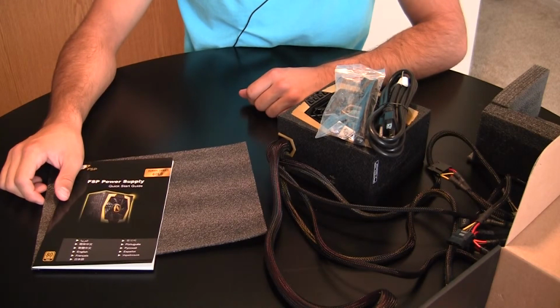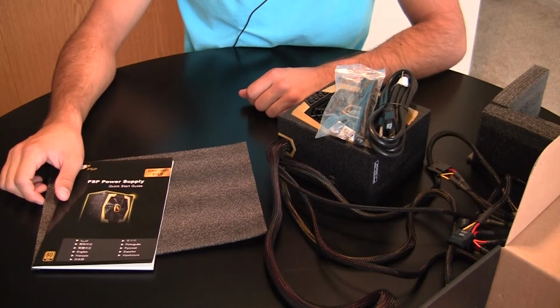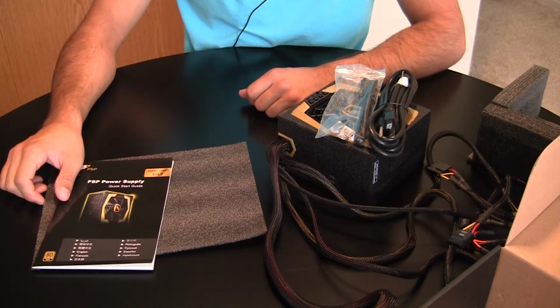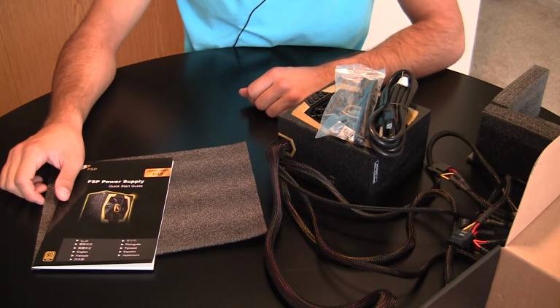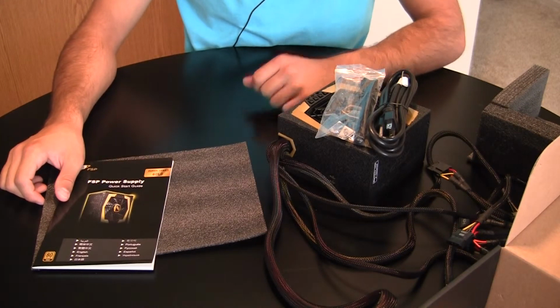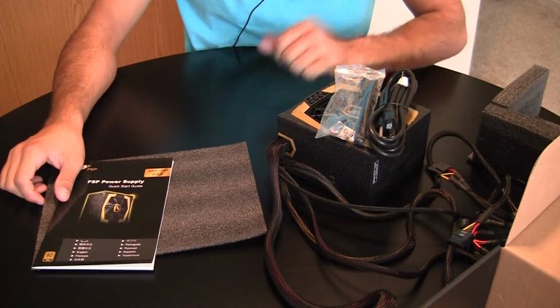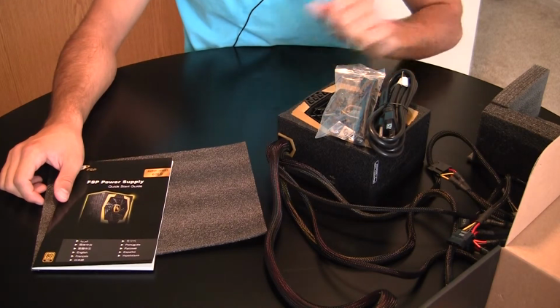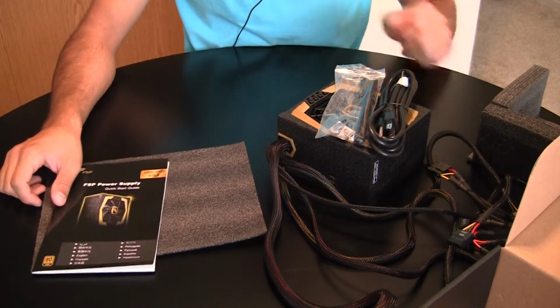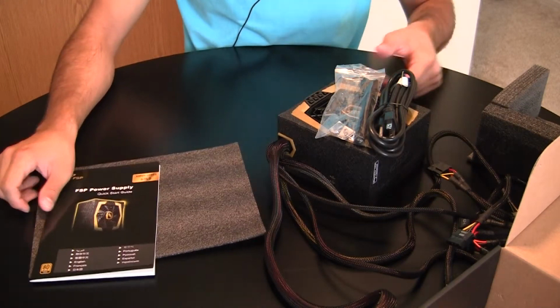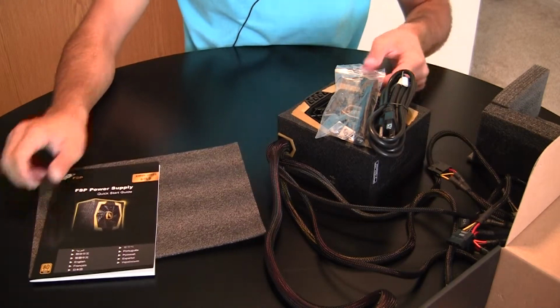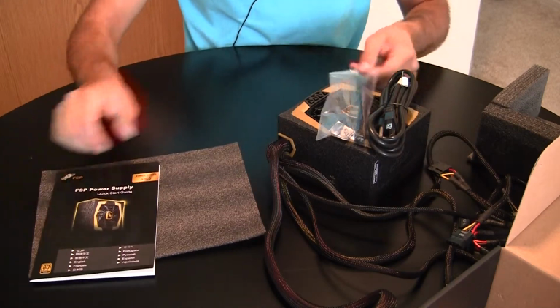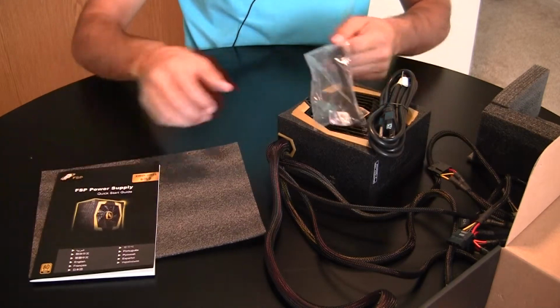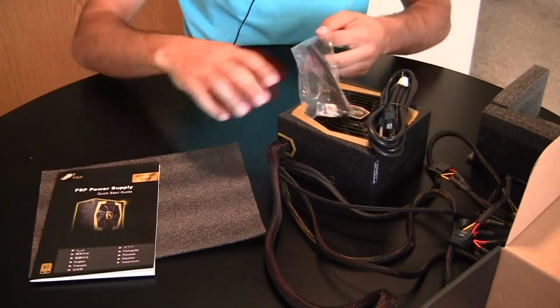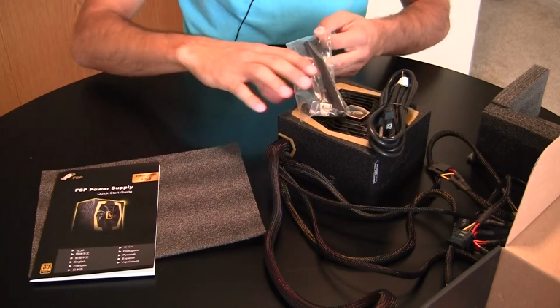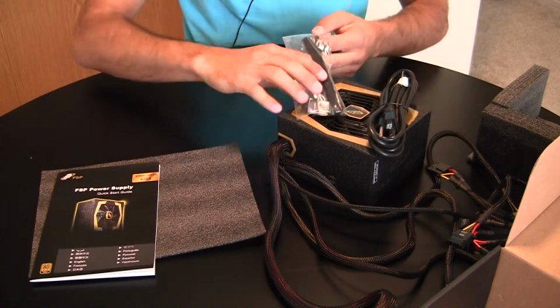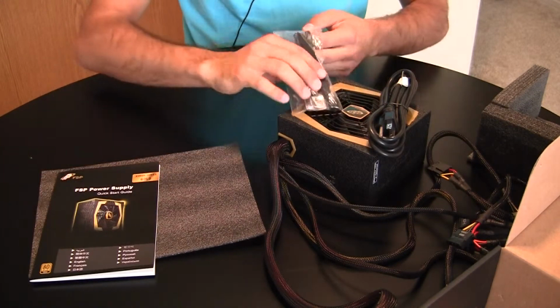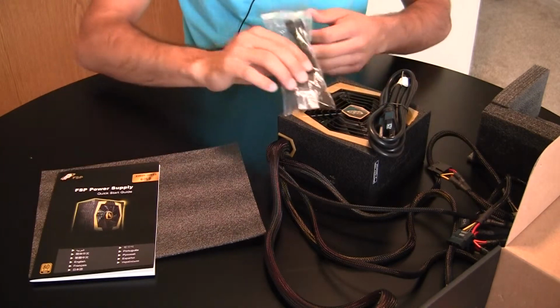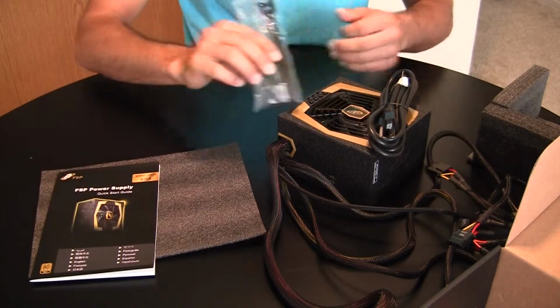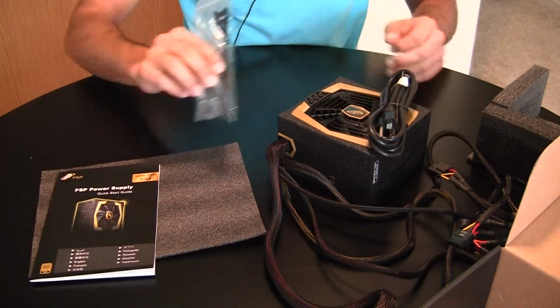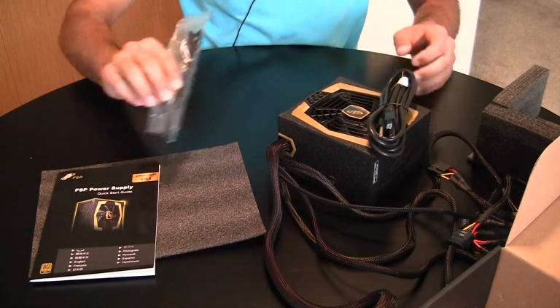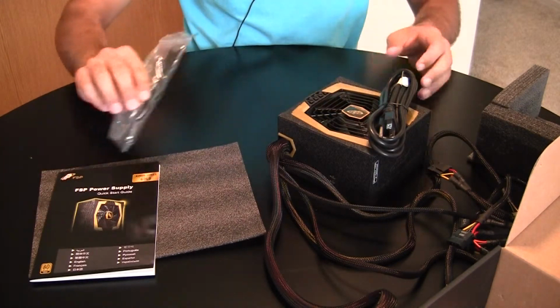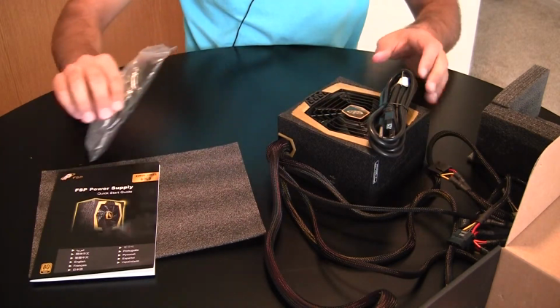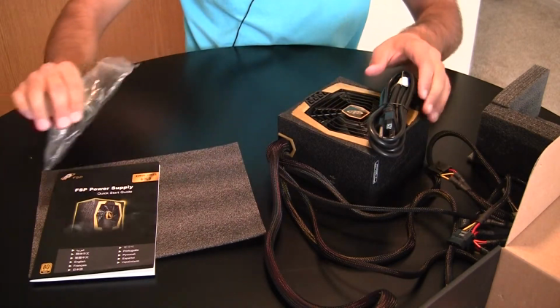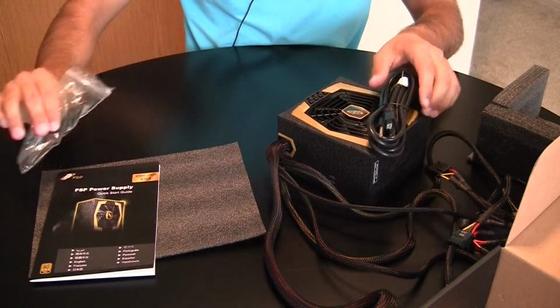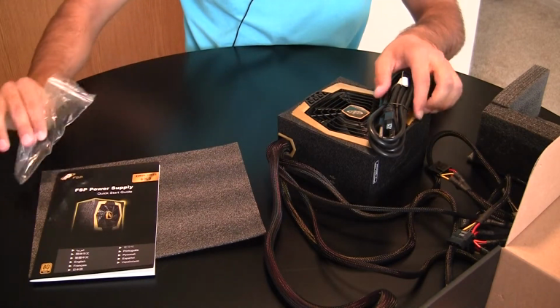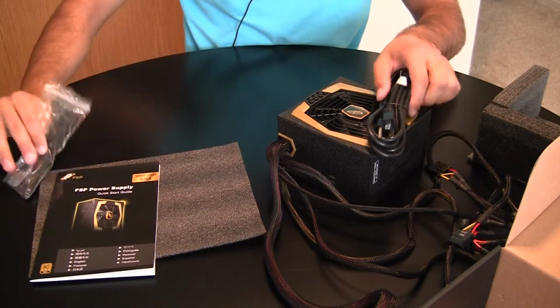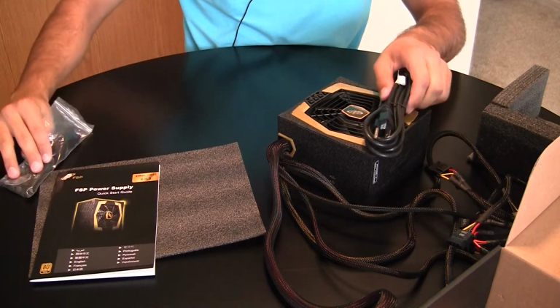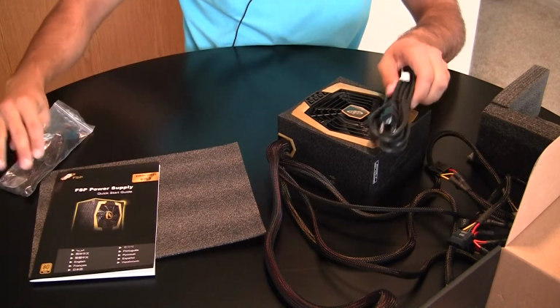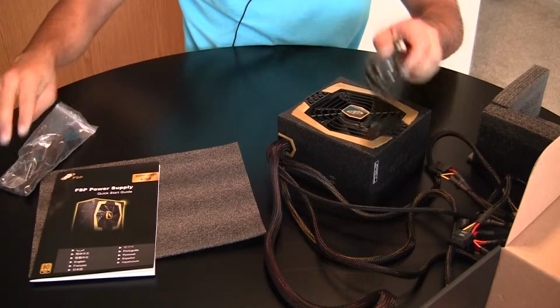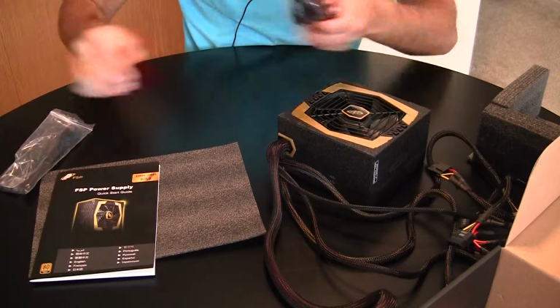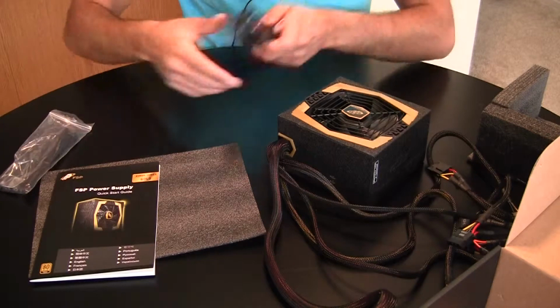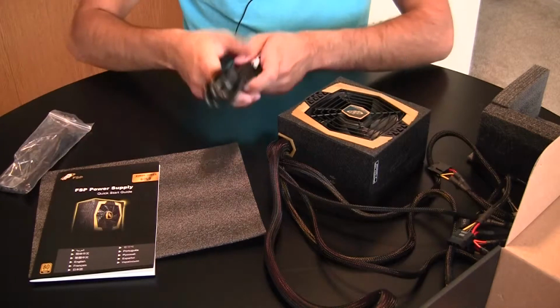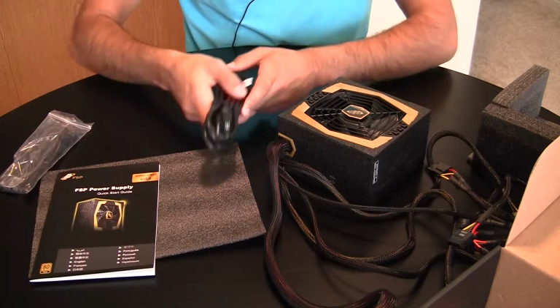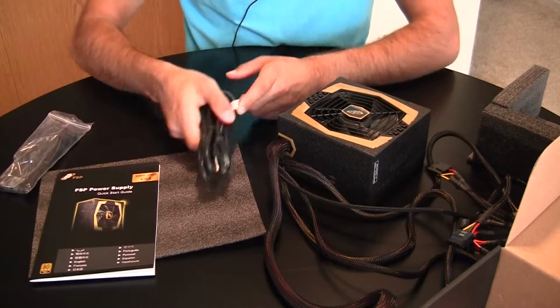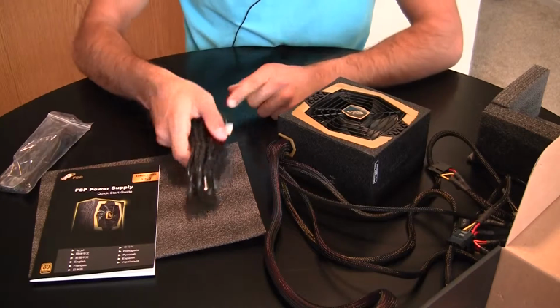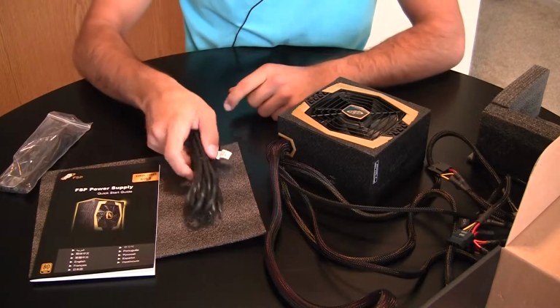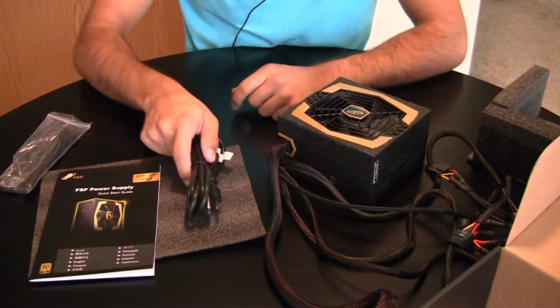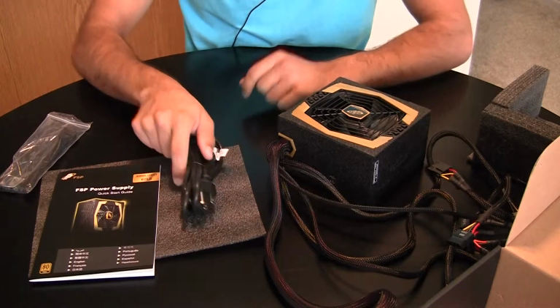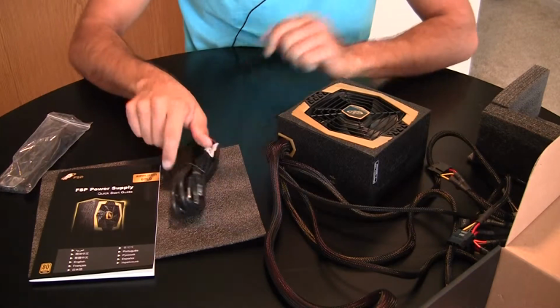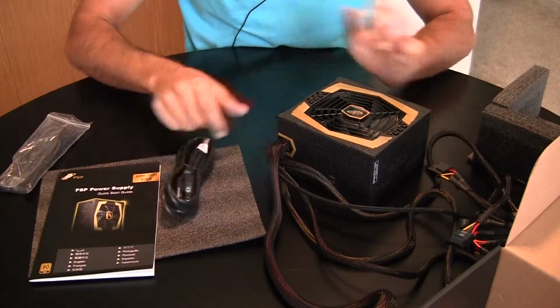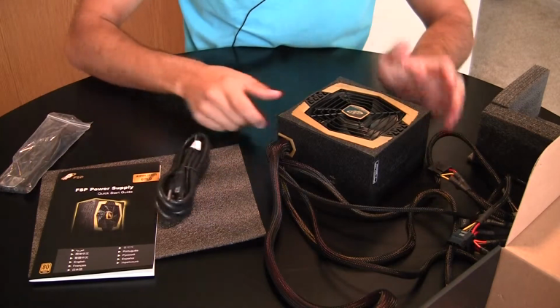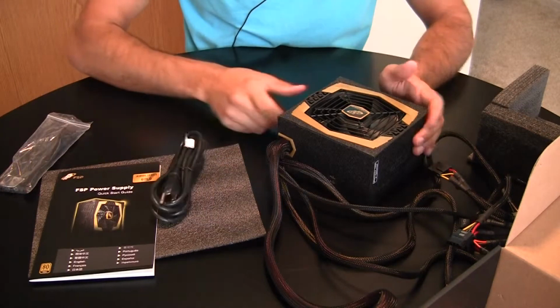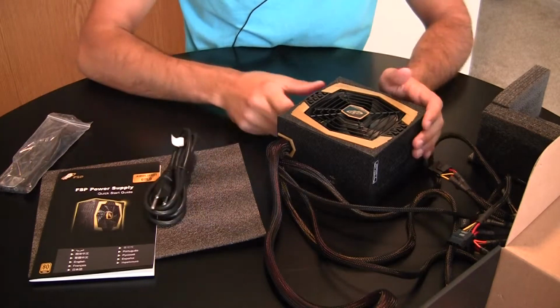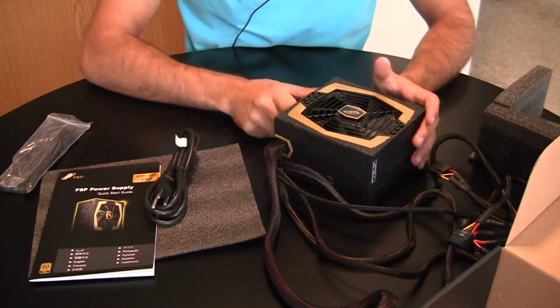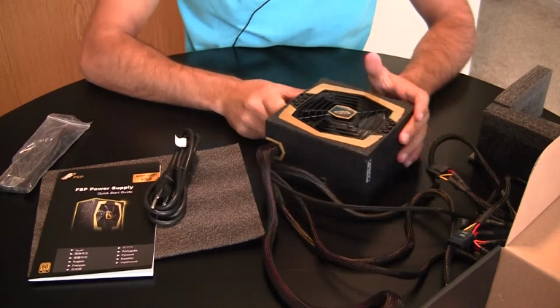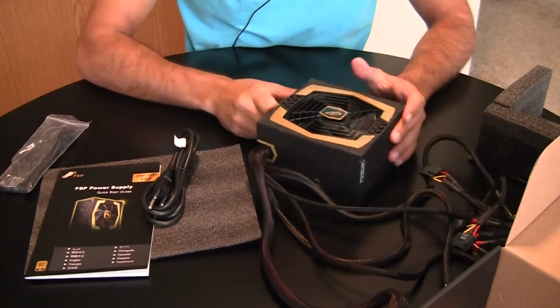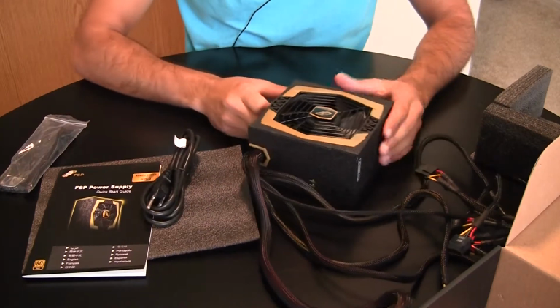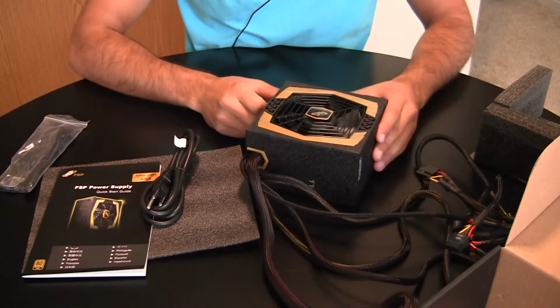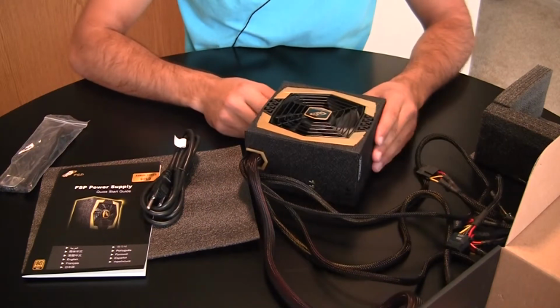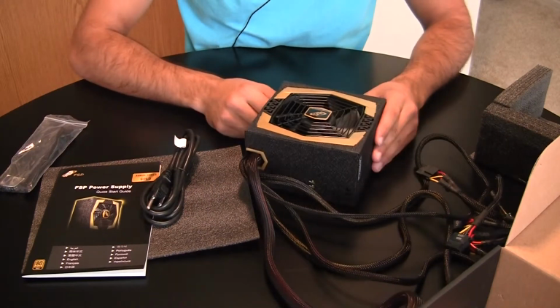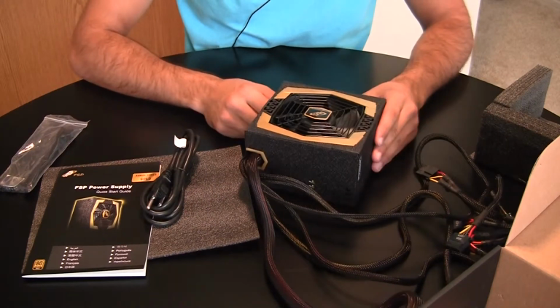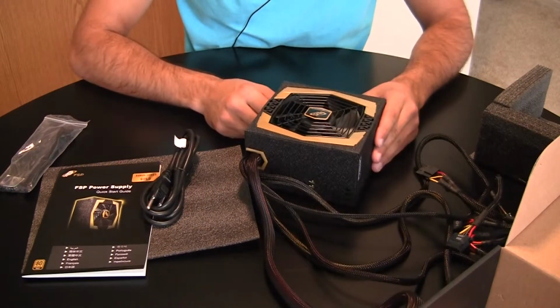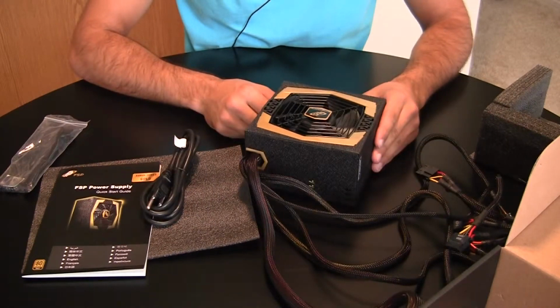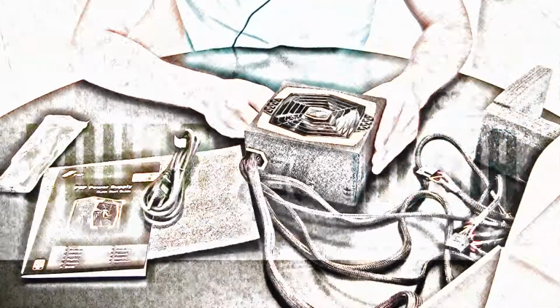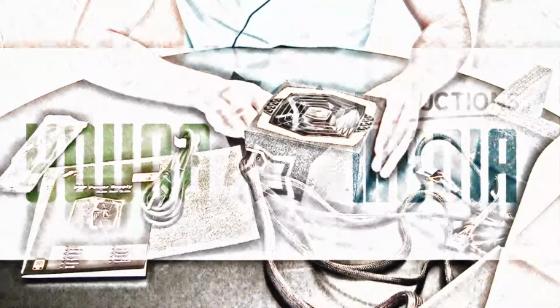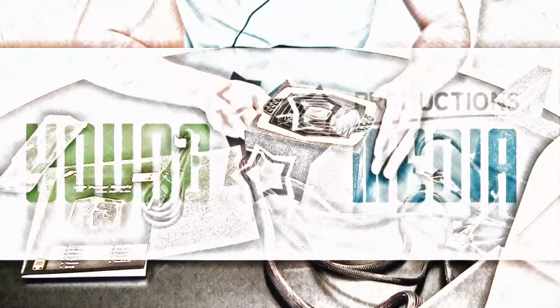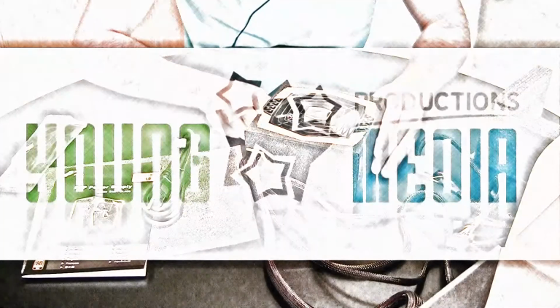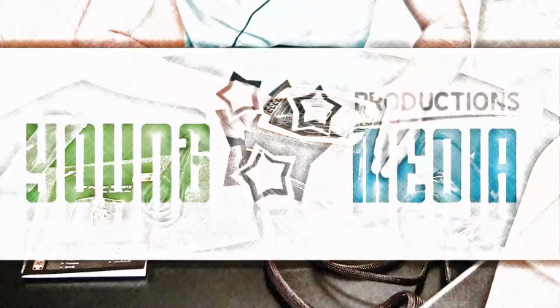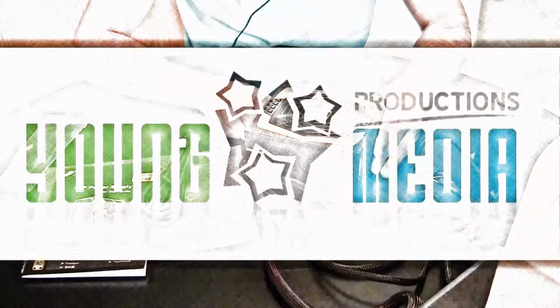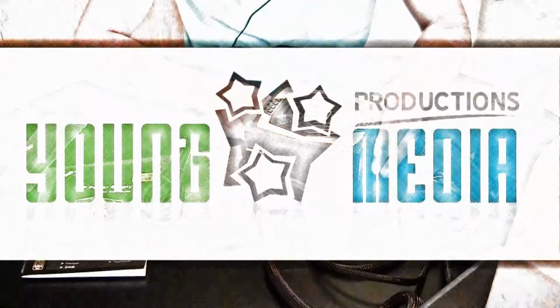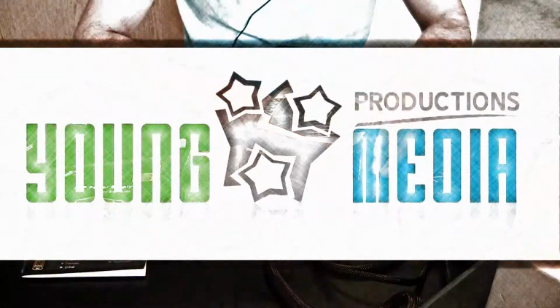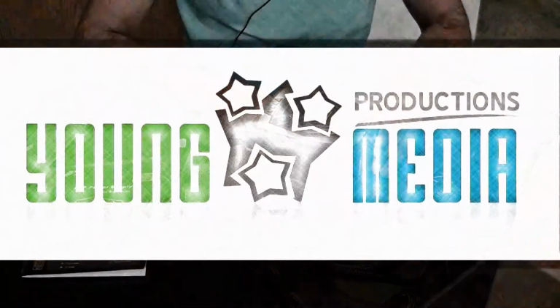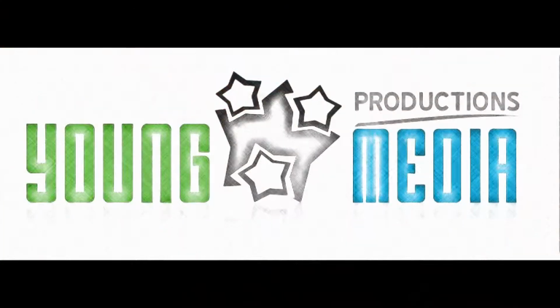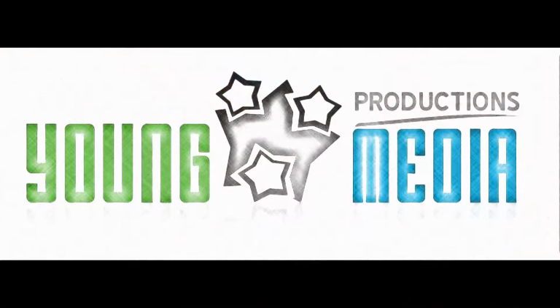So that's been the FSP Aurum Series Gold 400 Power Supply. Thanks for watching.